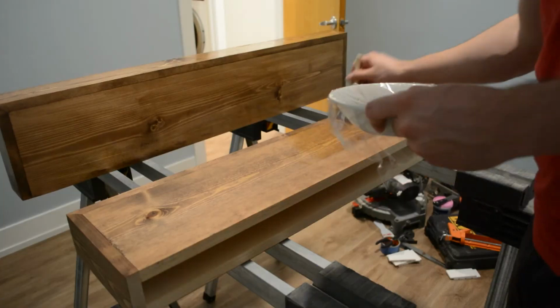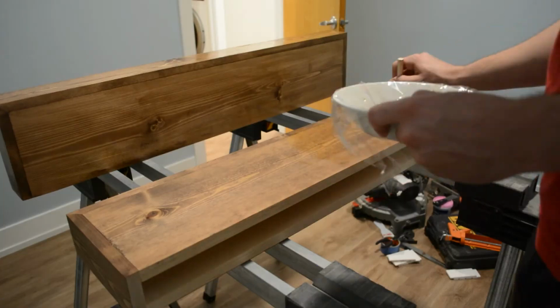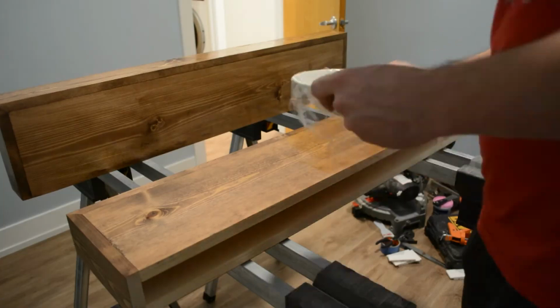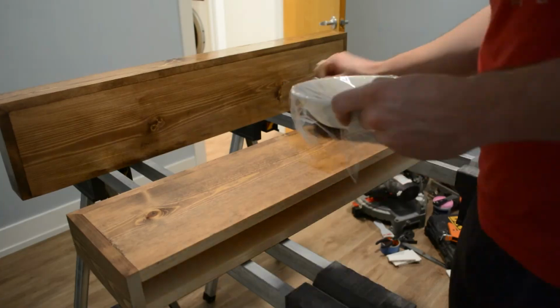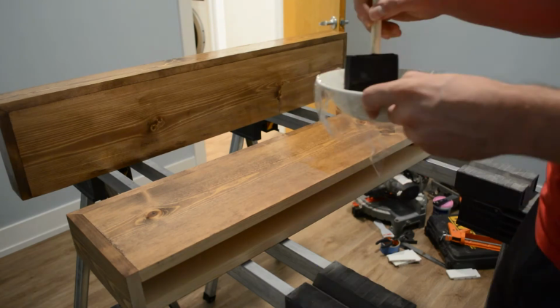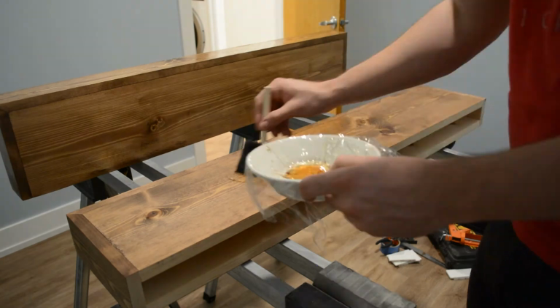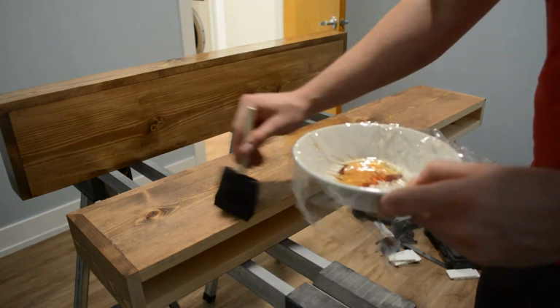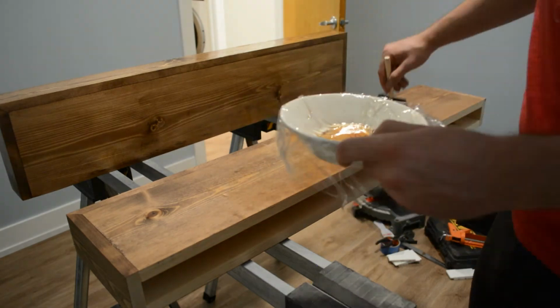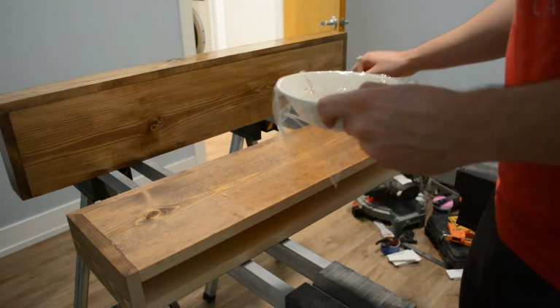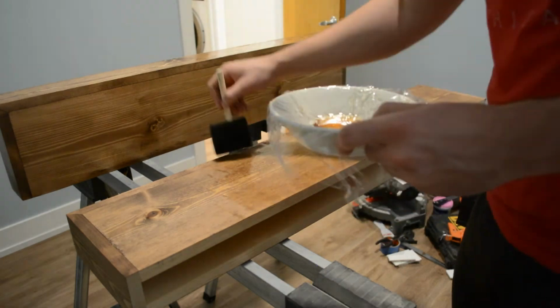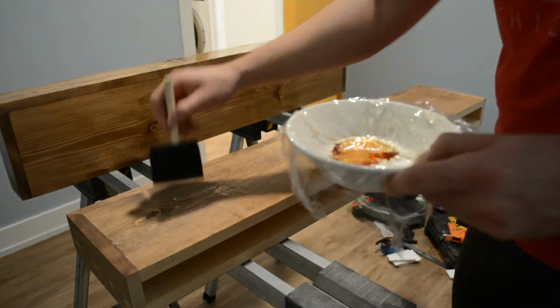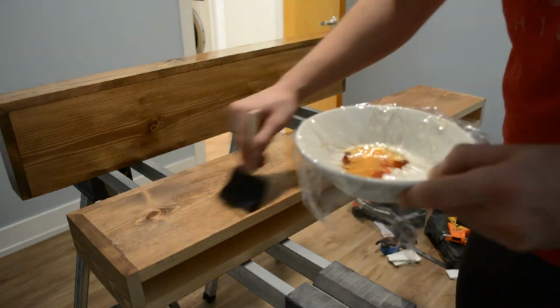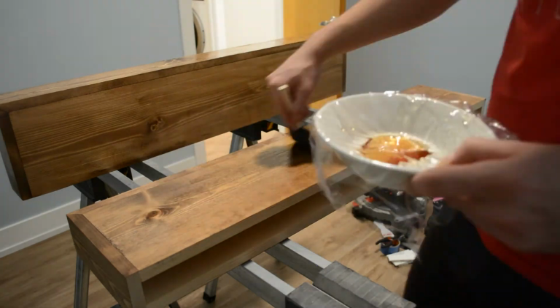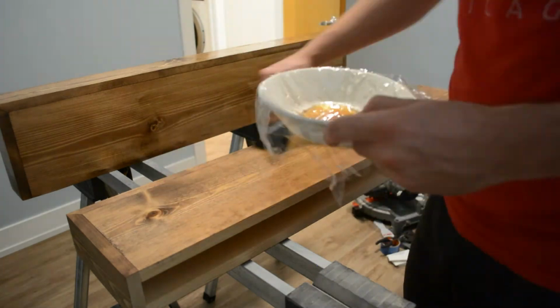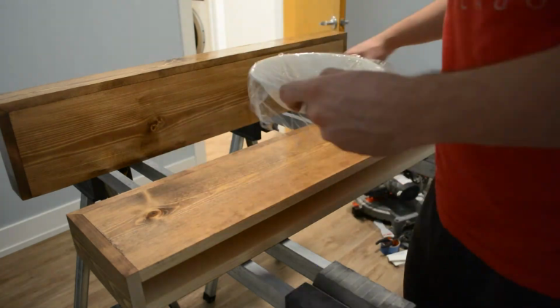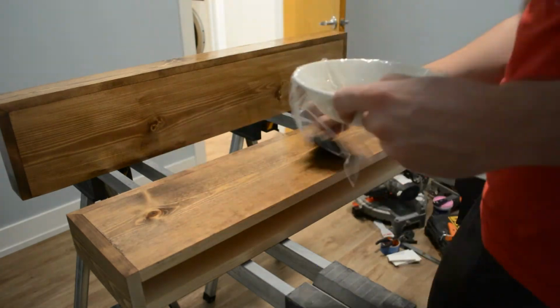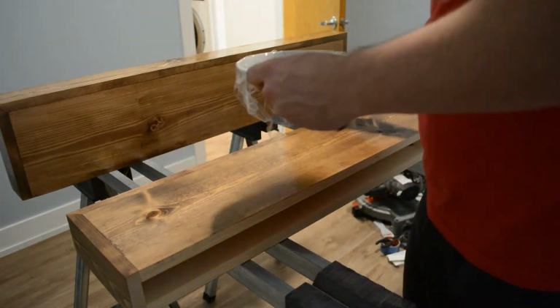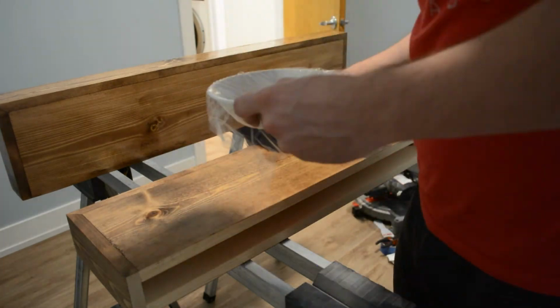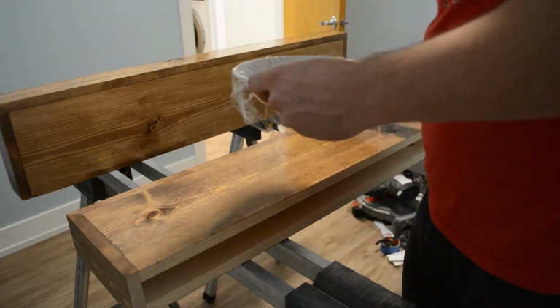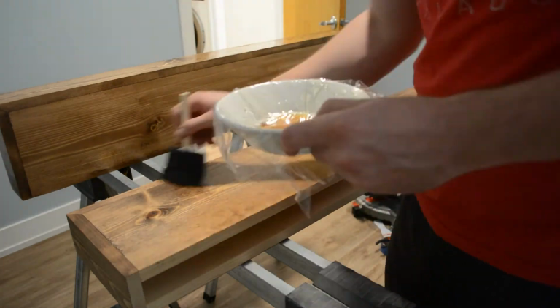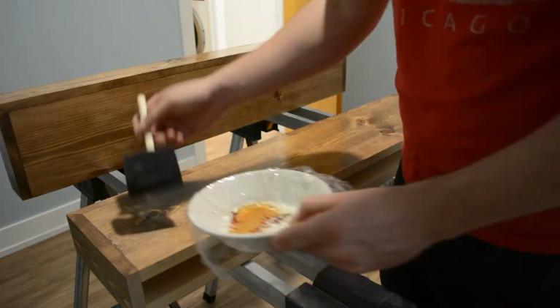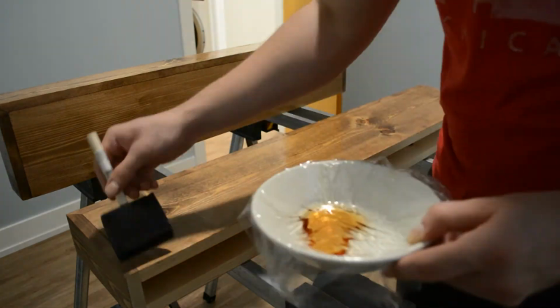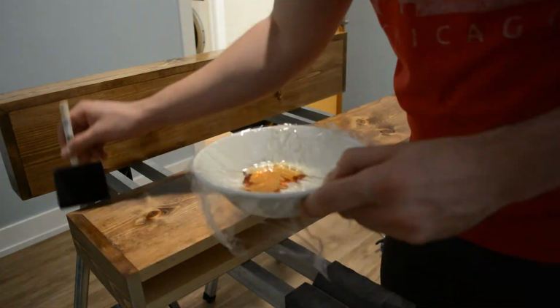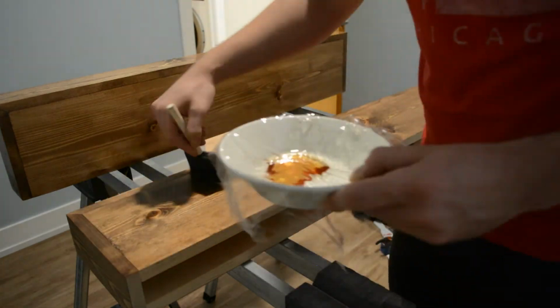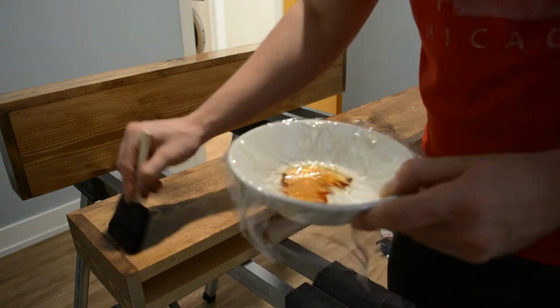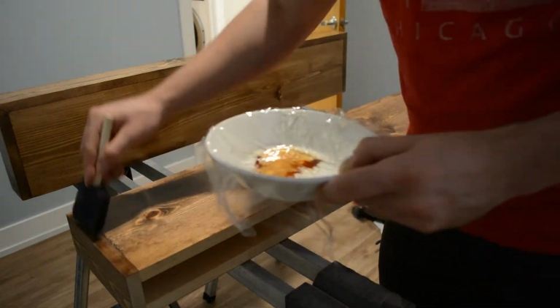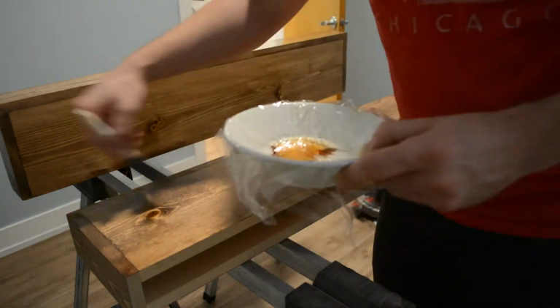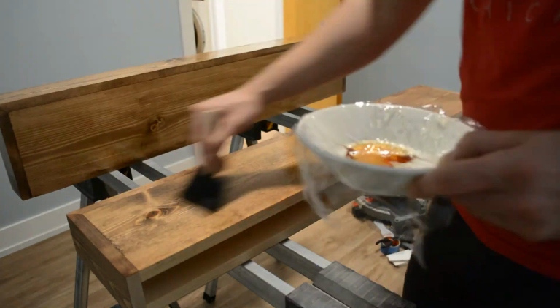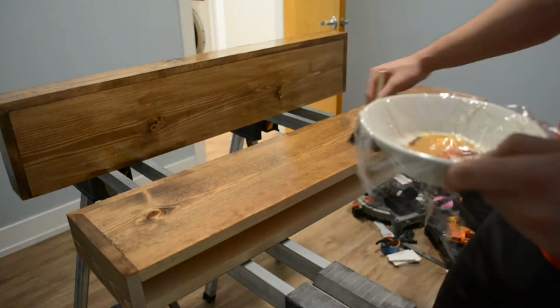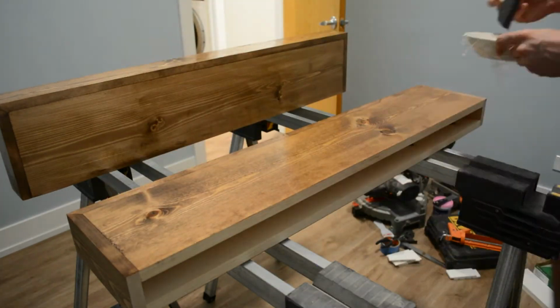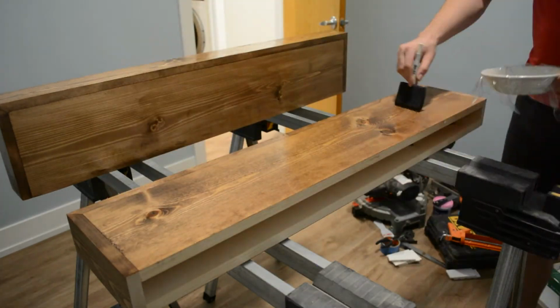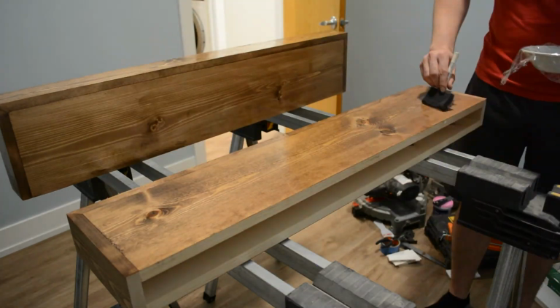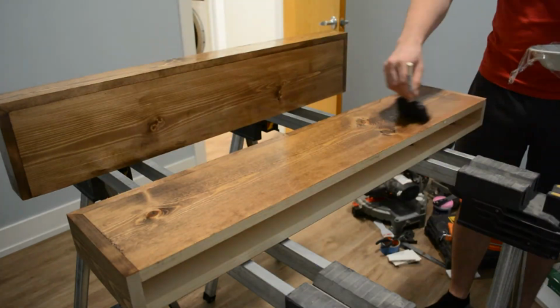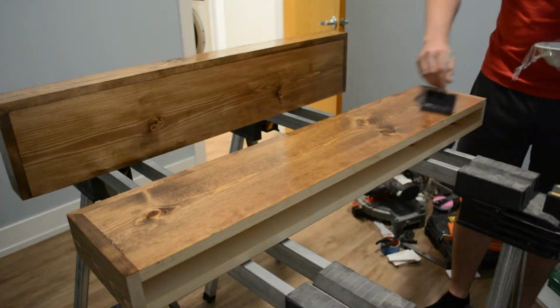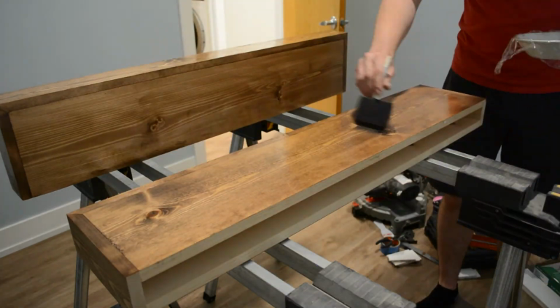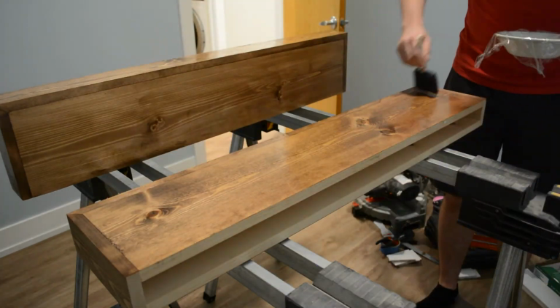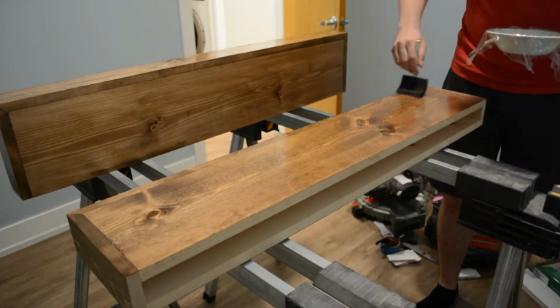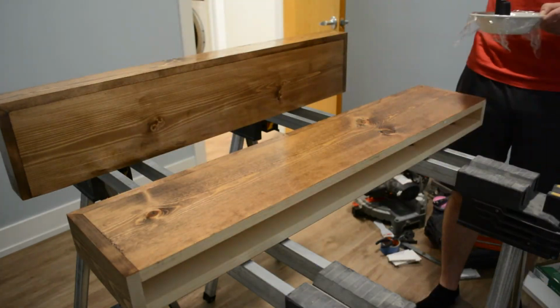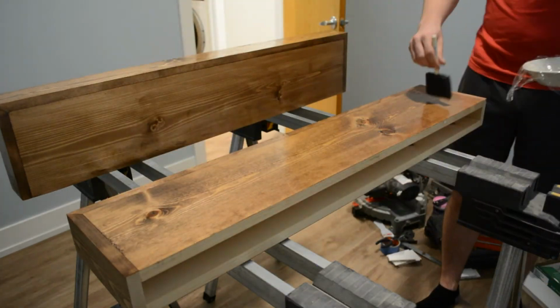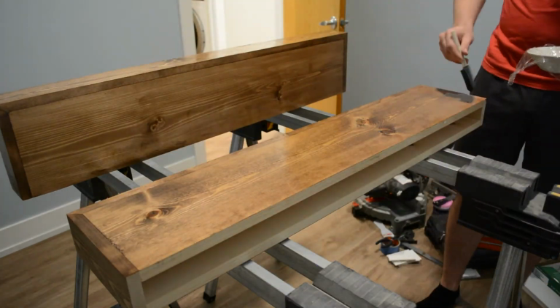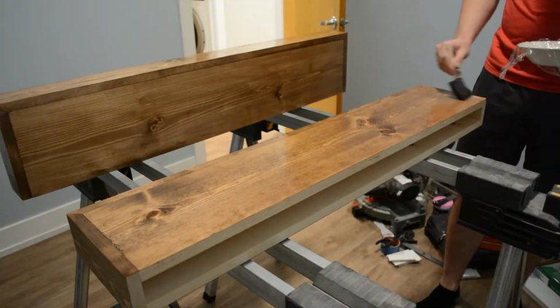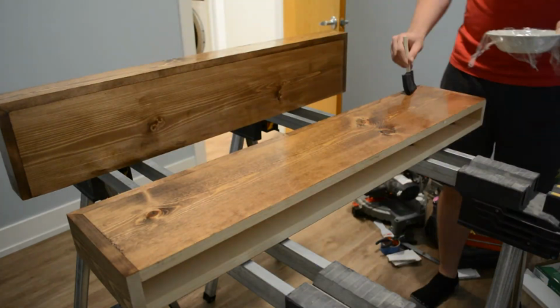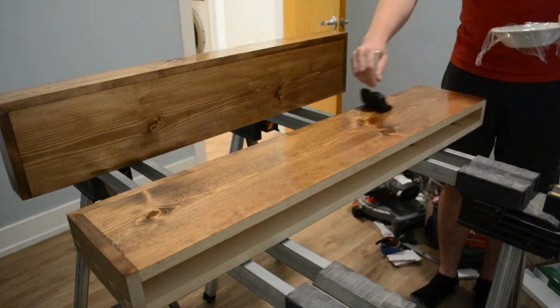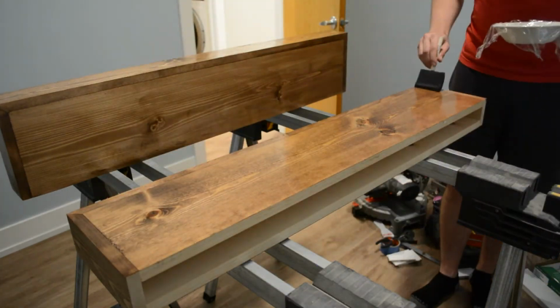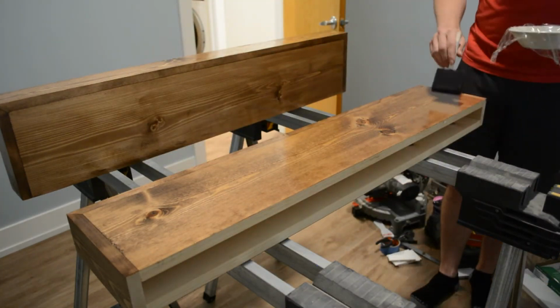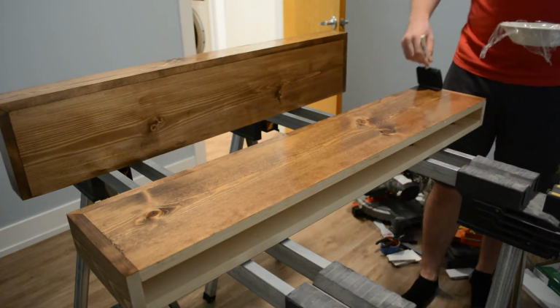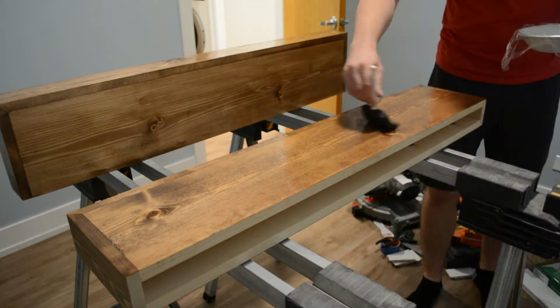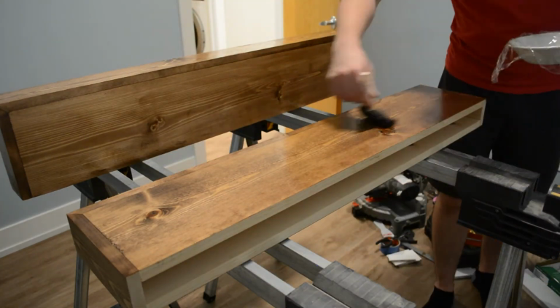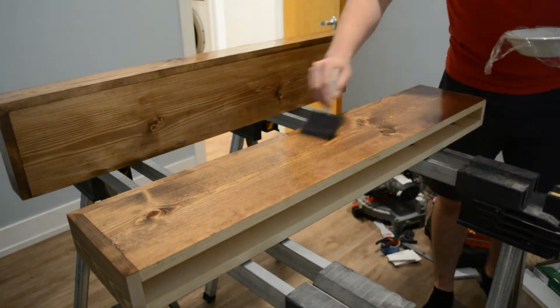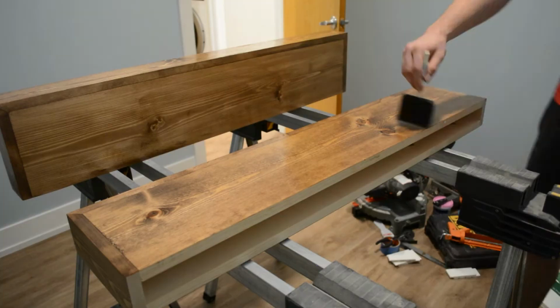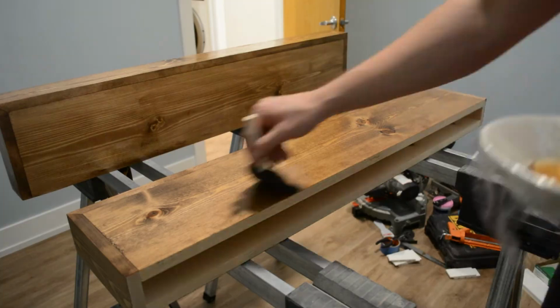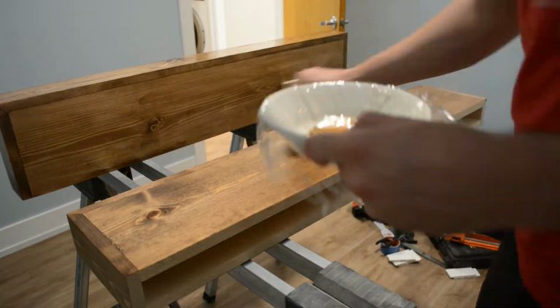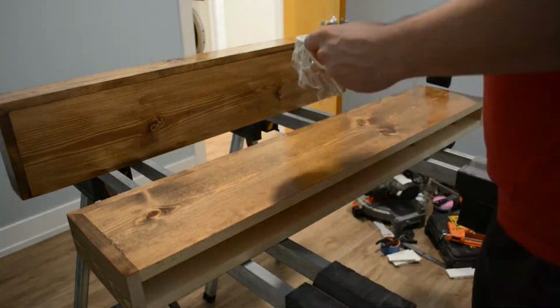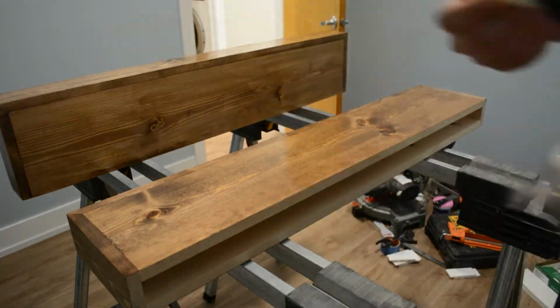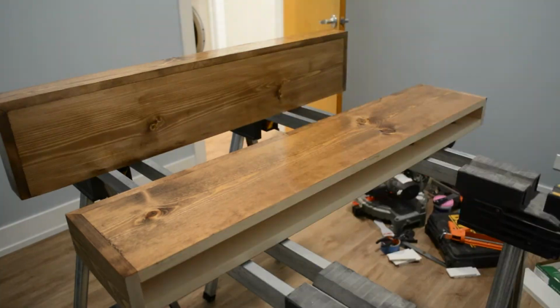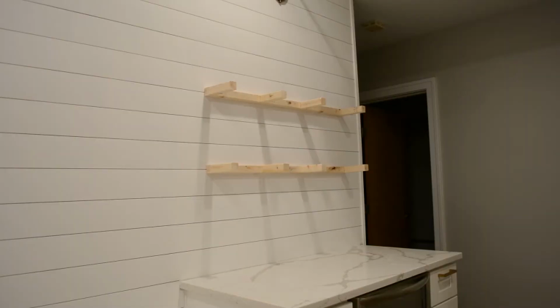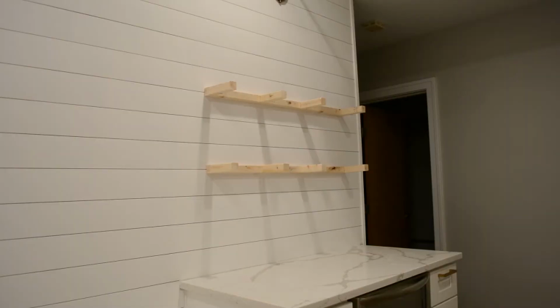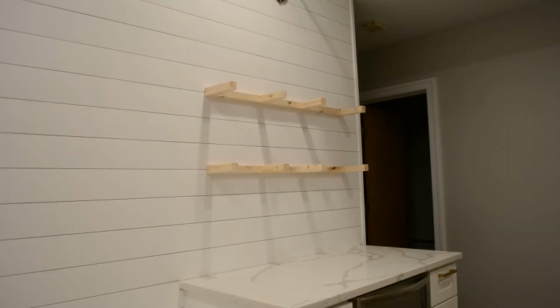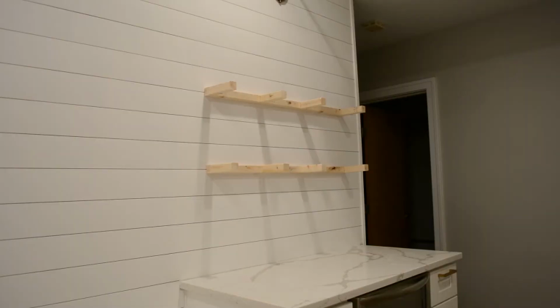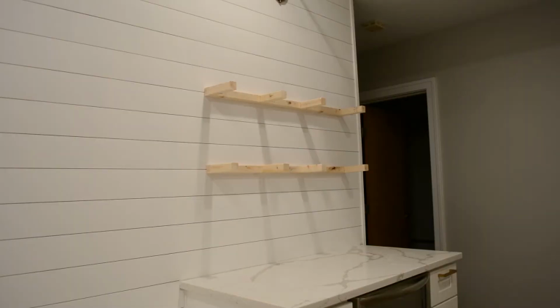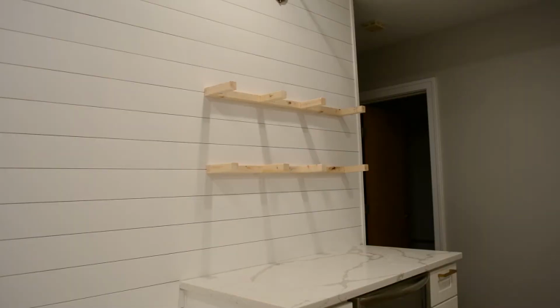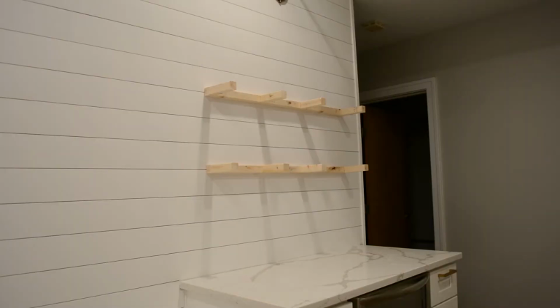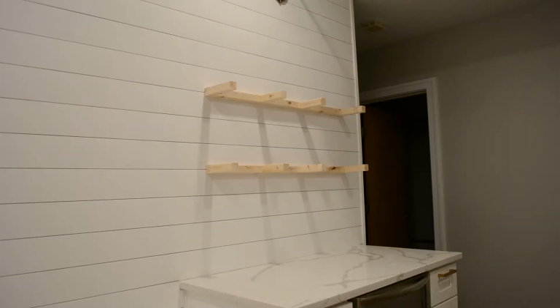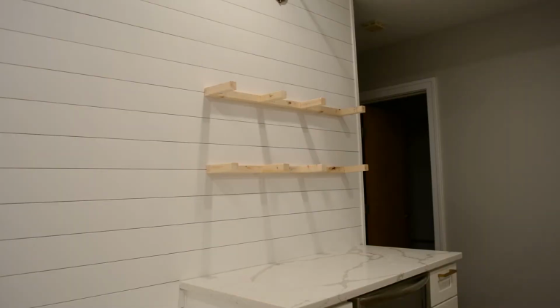After the stain had fully cured, I put on three coats of polyurethane, sanding in between each. Then it was finally time for installation.